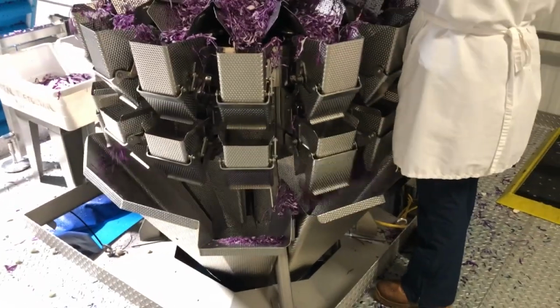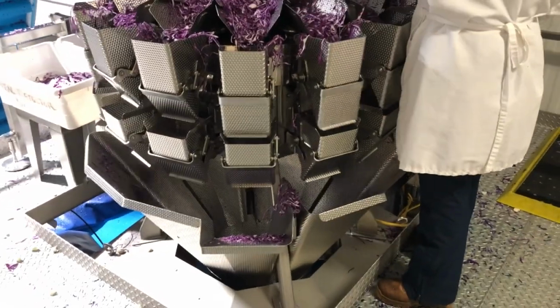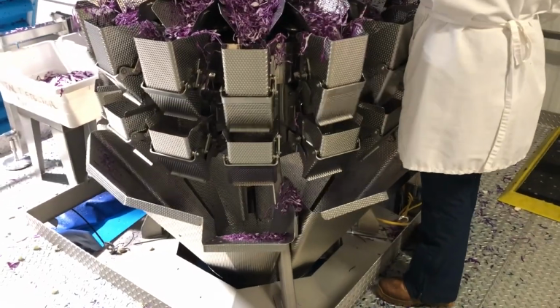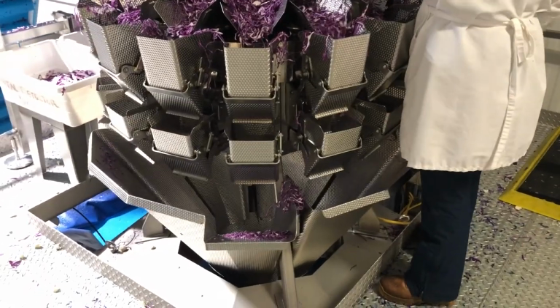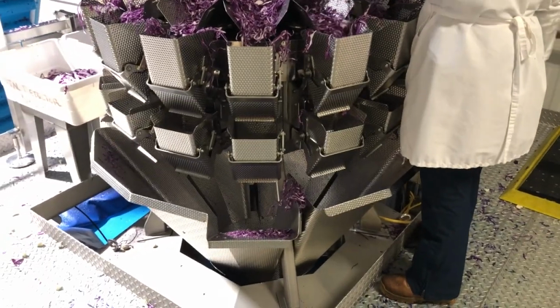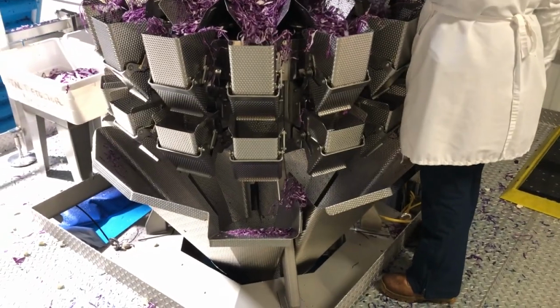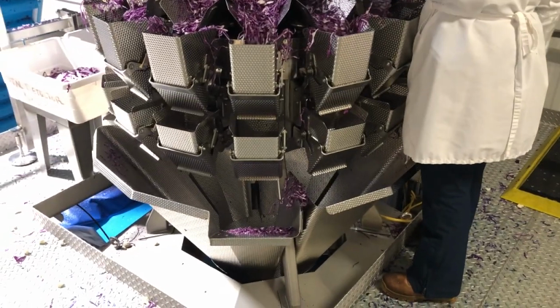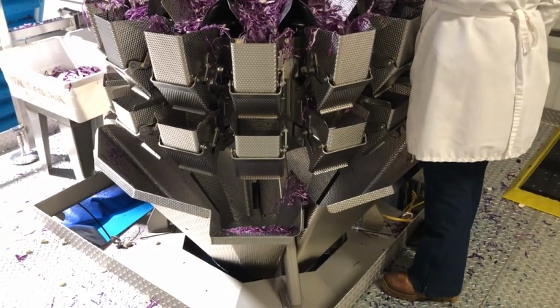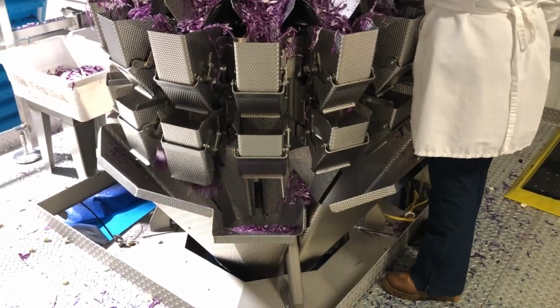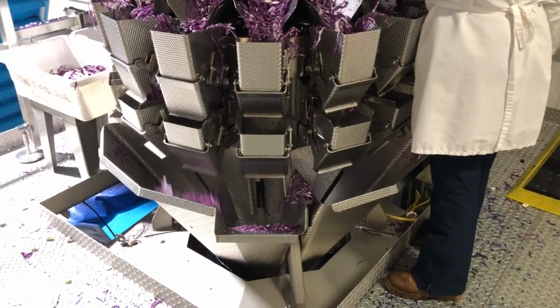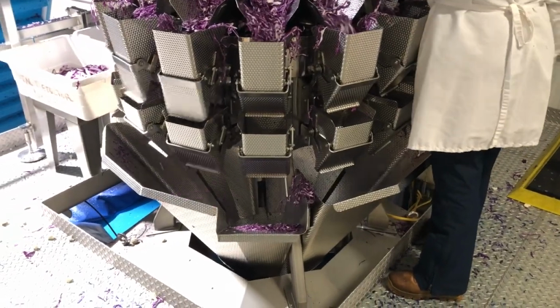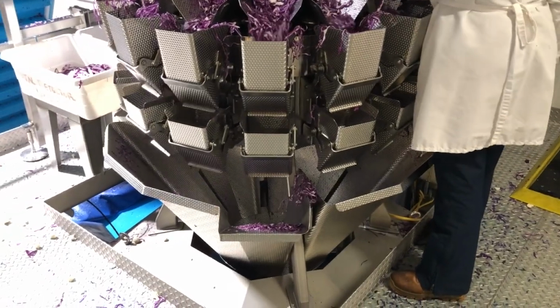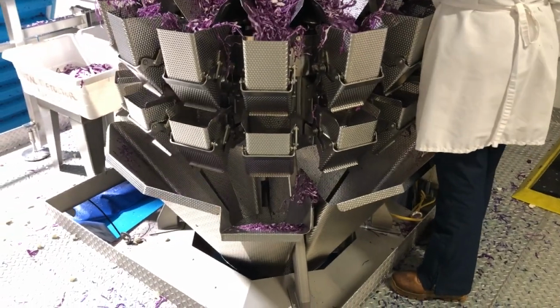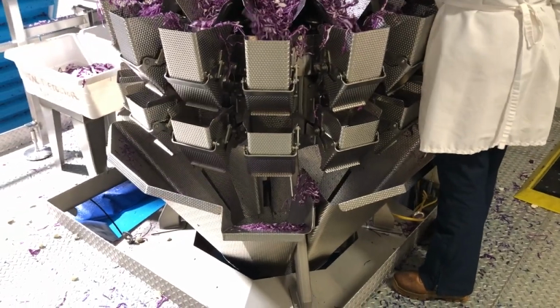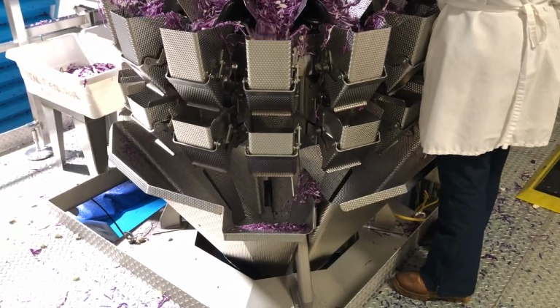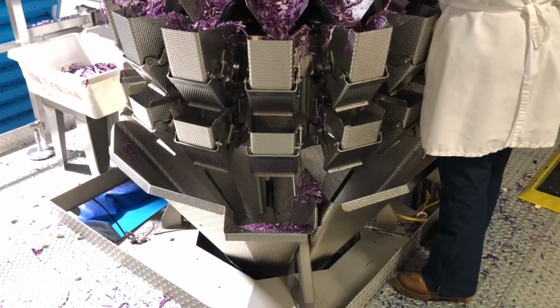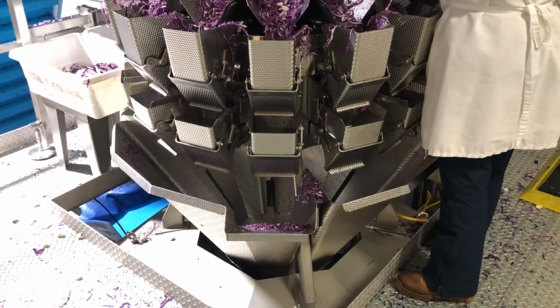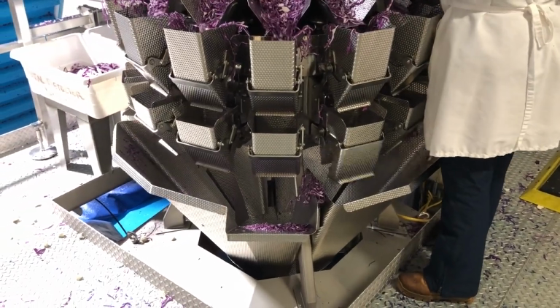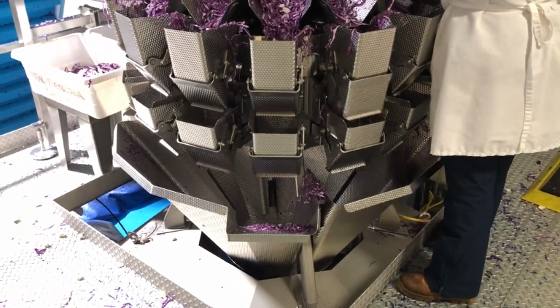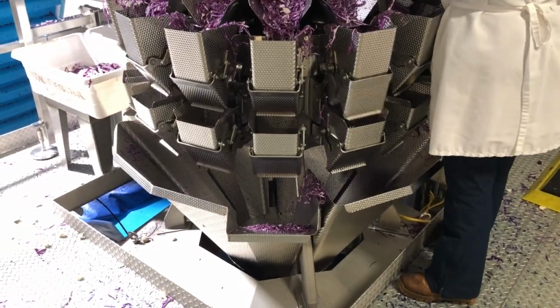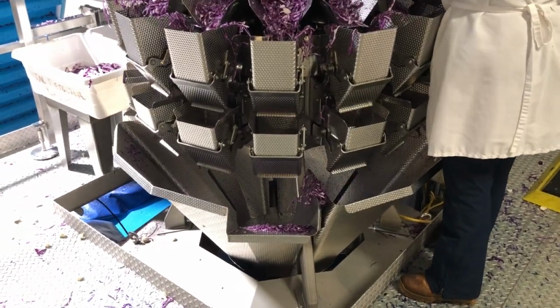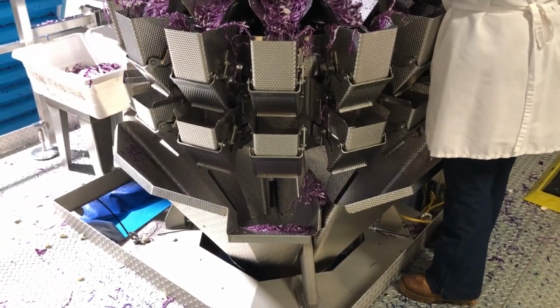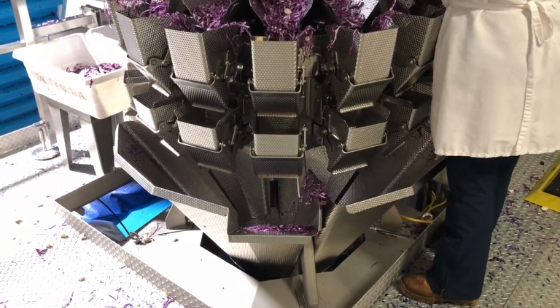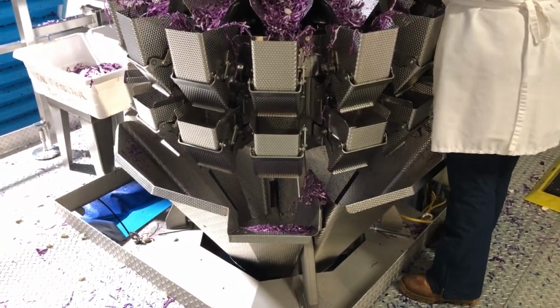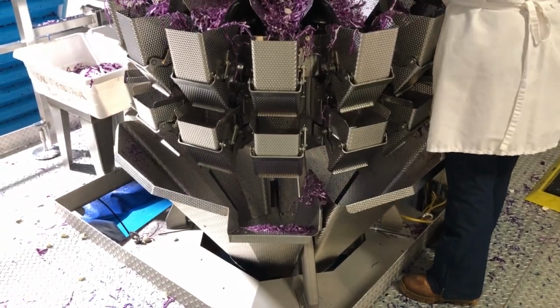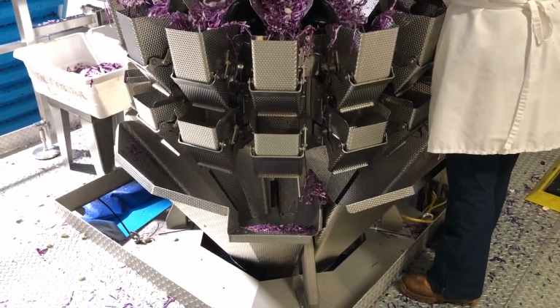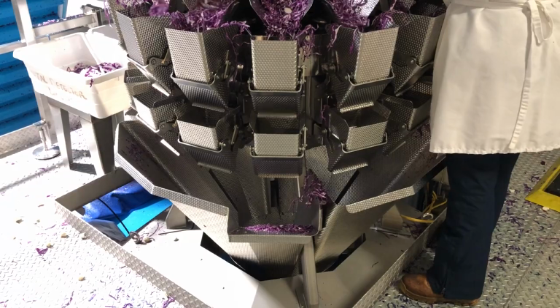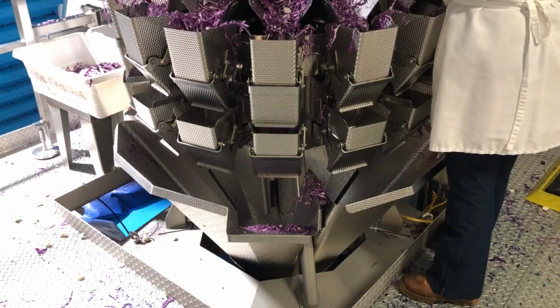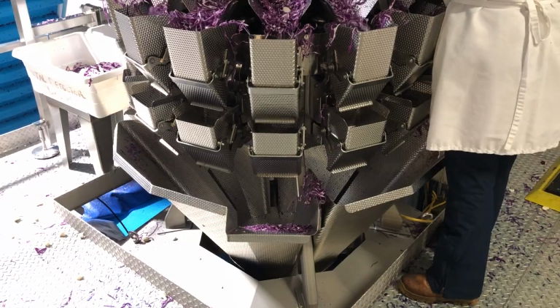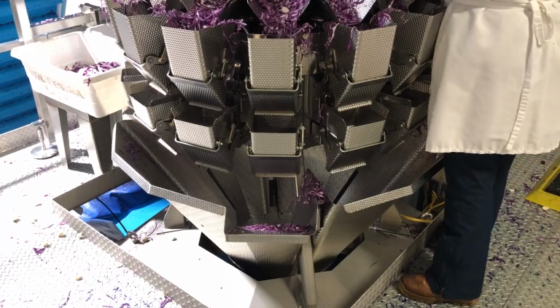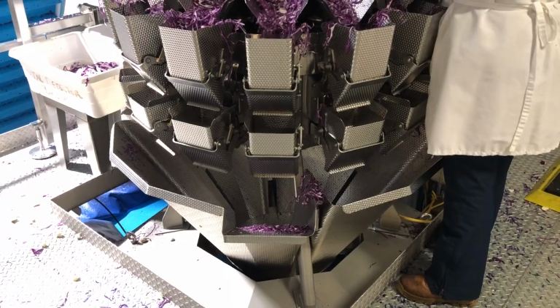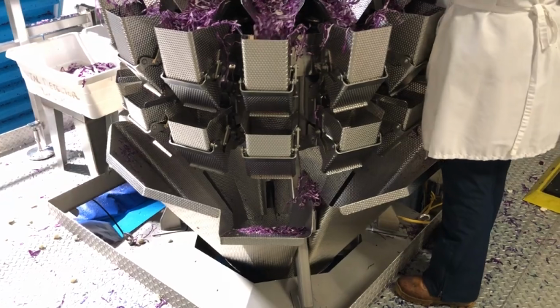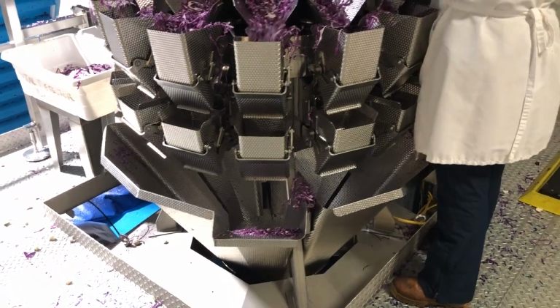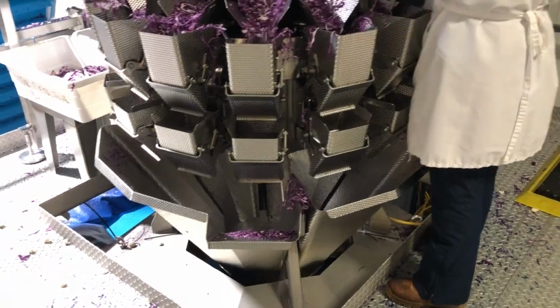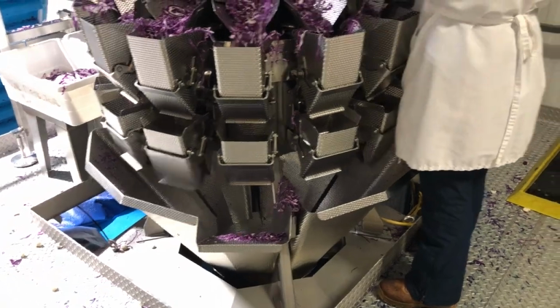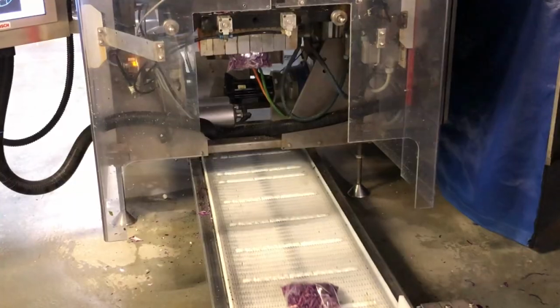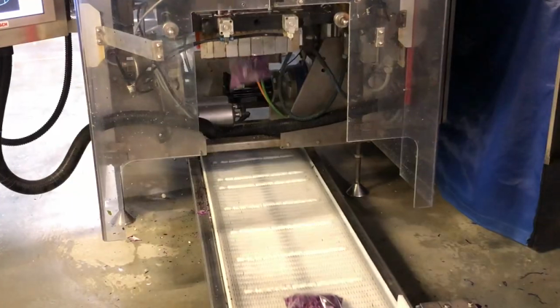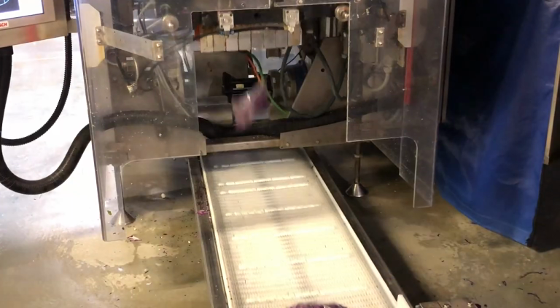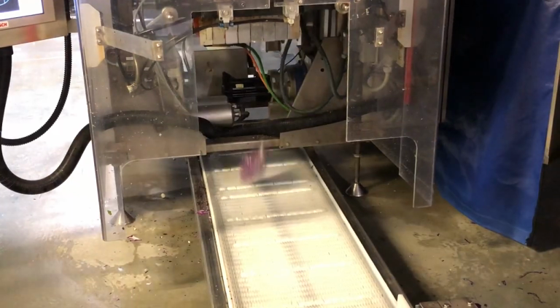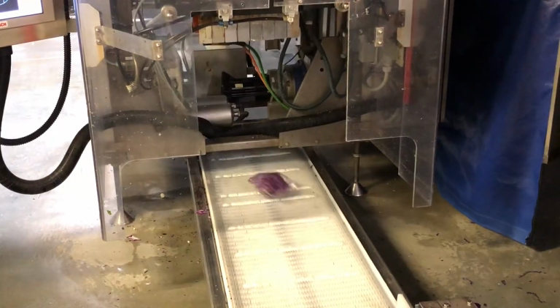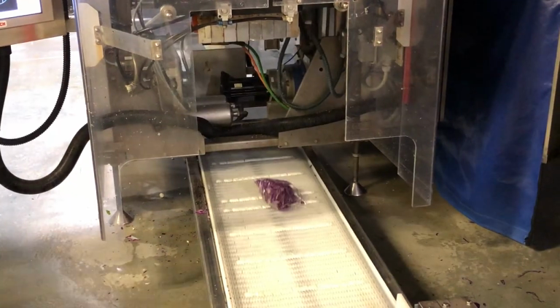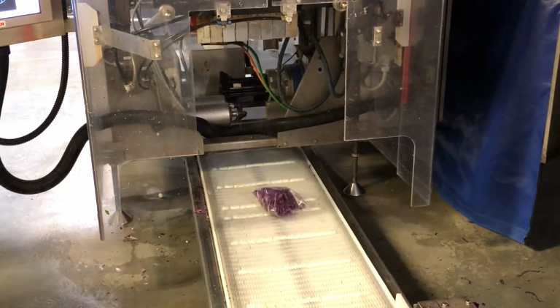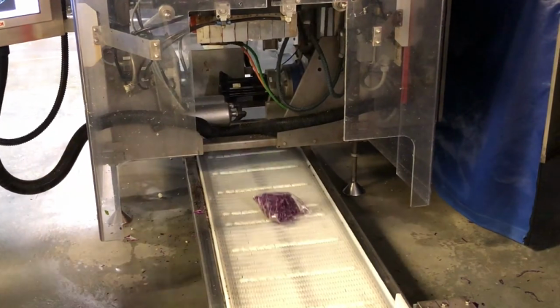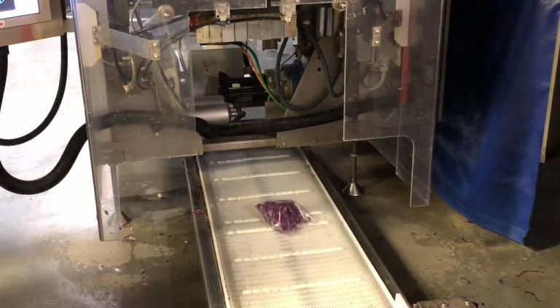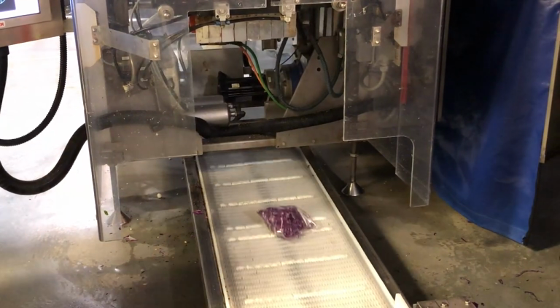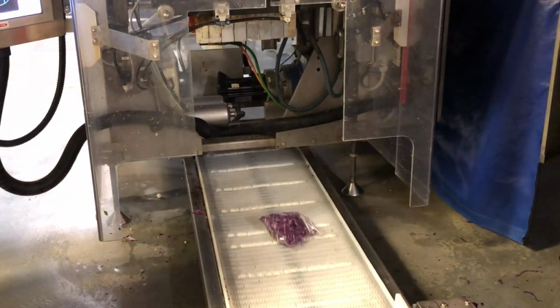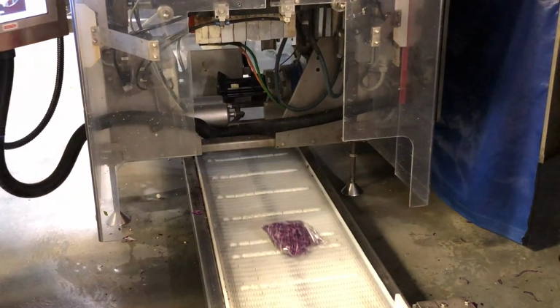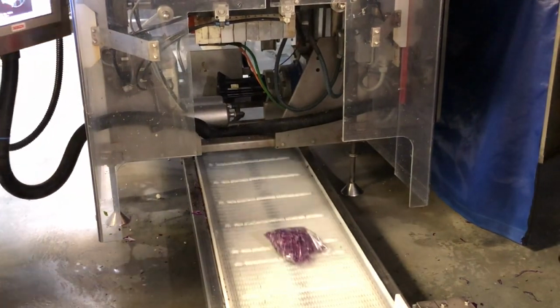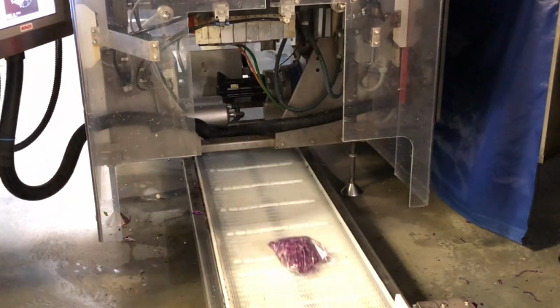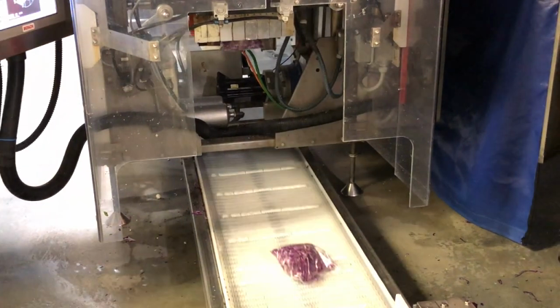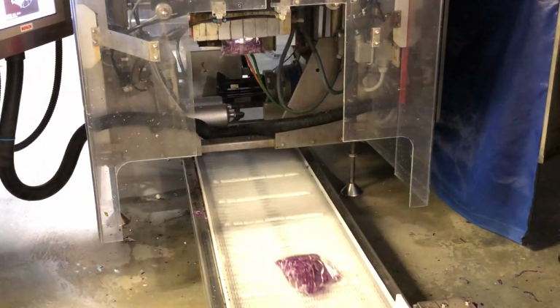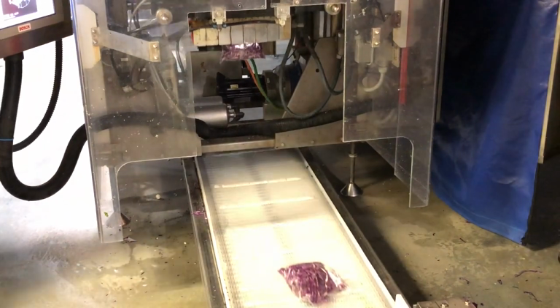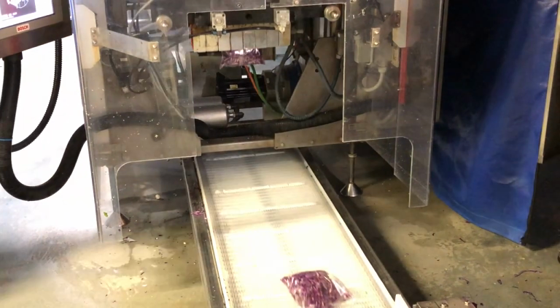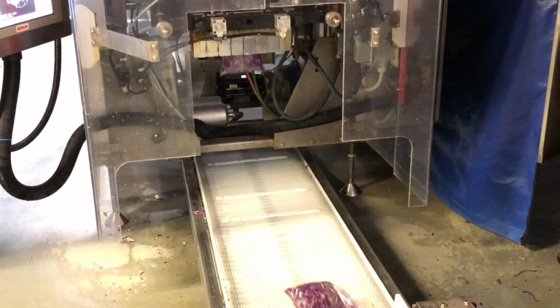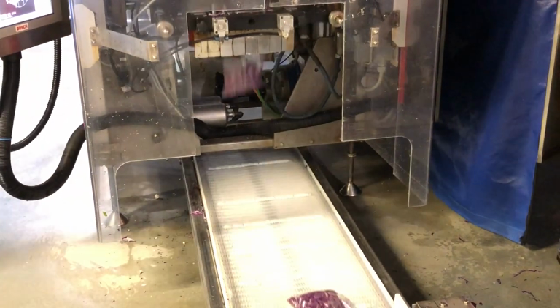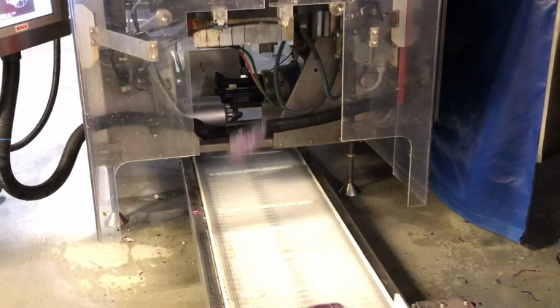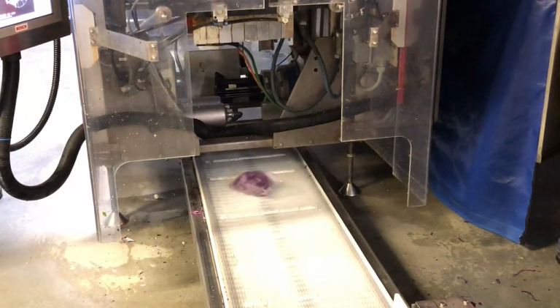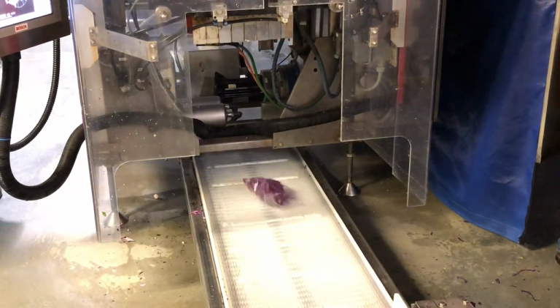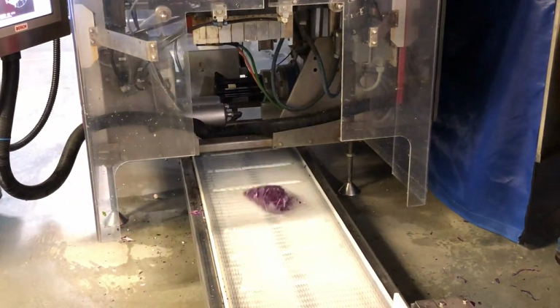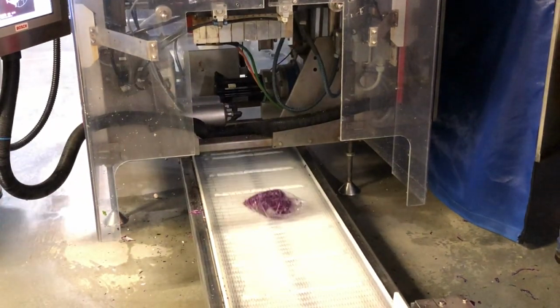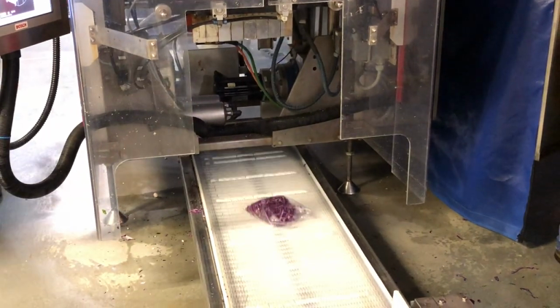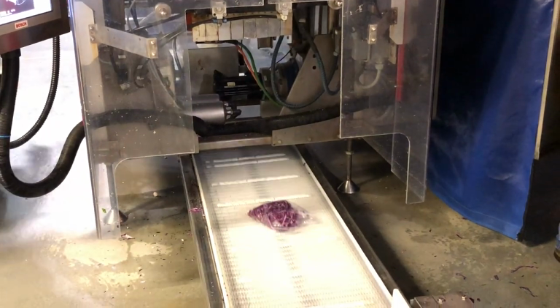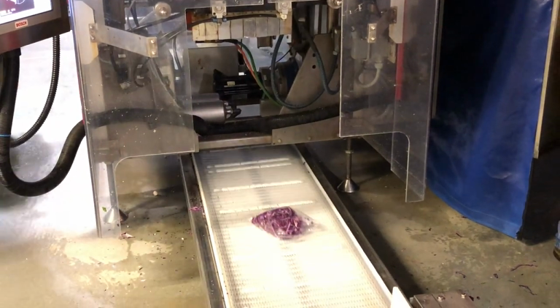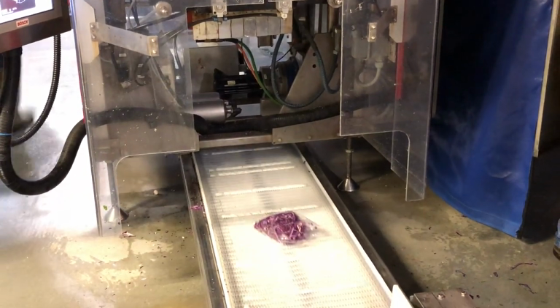The allotted amount then drops down to the automated packing machine where the sliced cabbage is machine packed and sealed into bags.